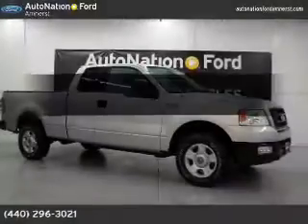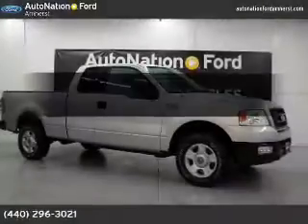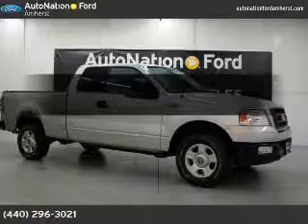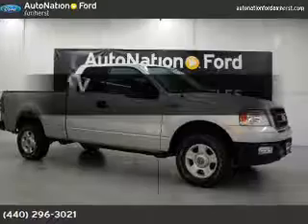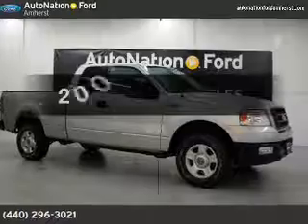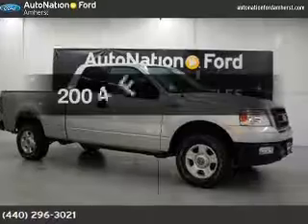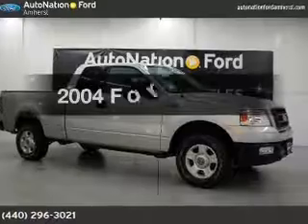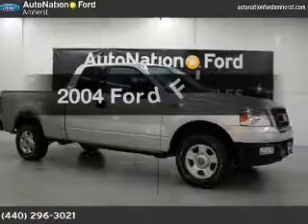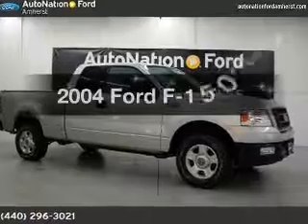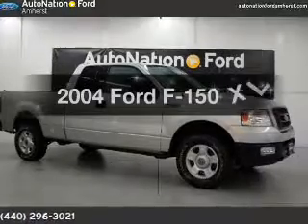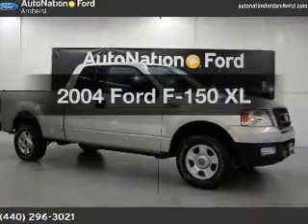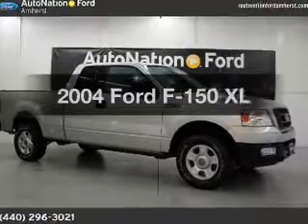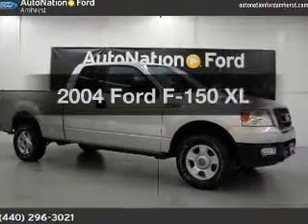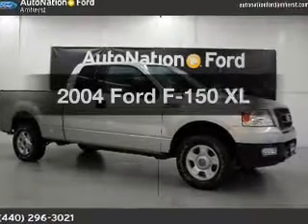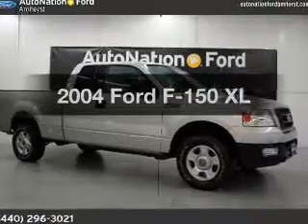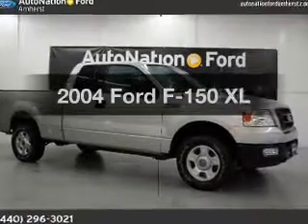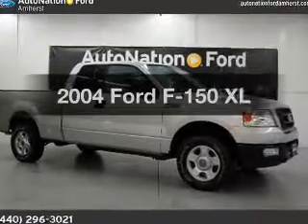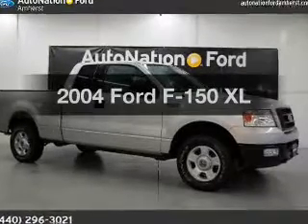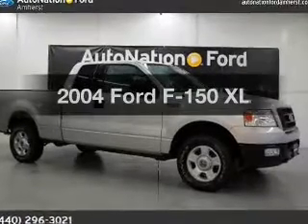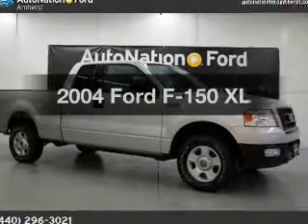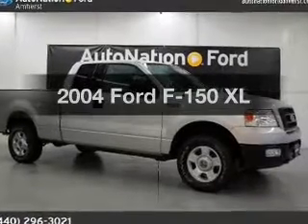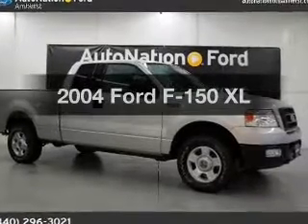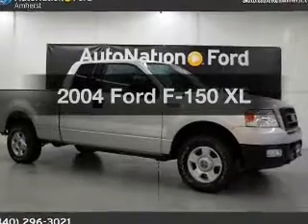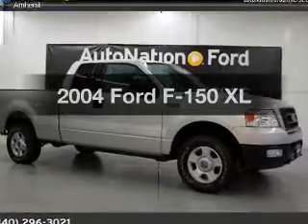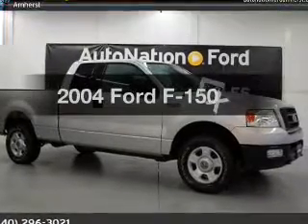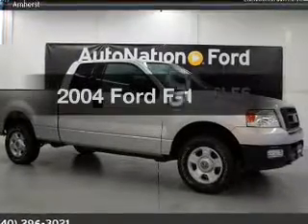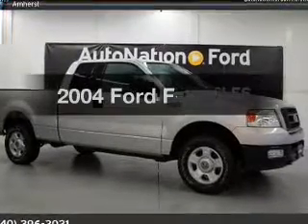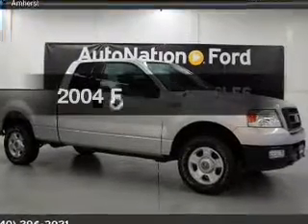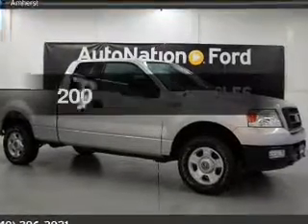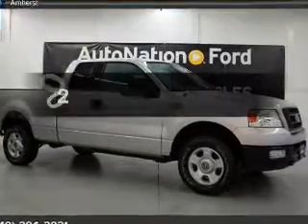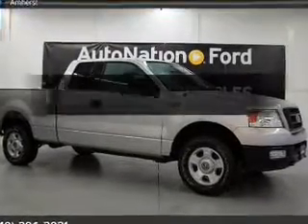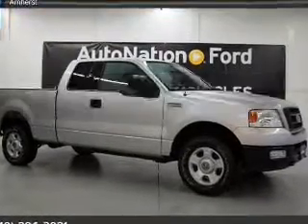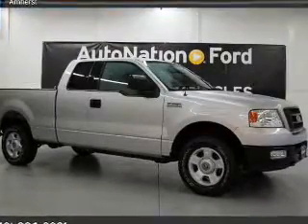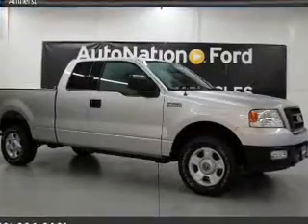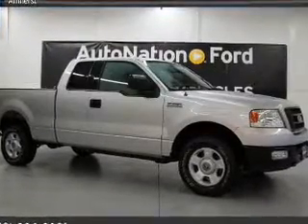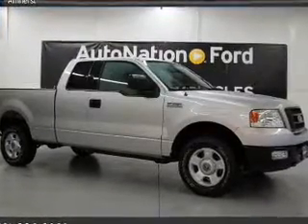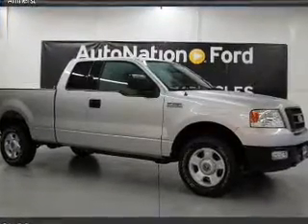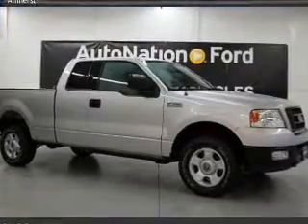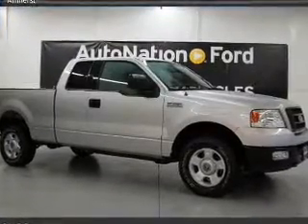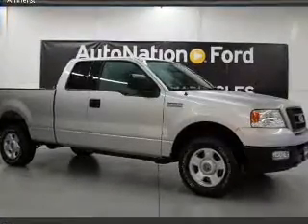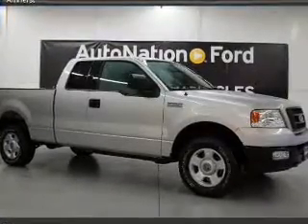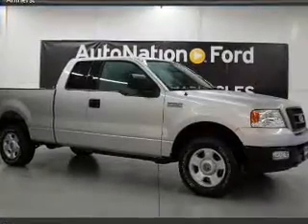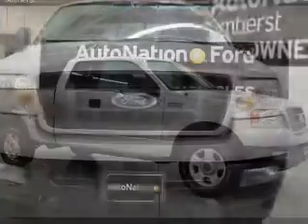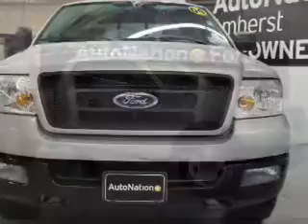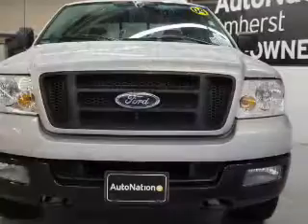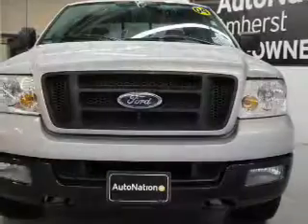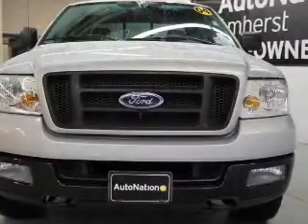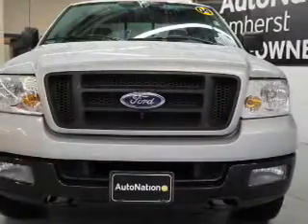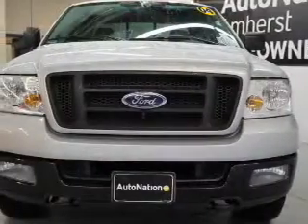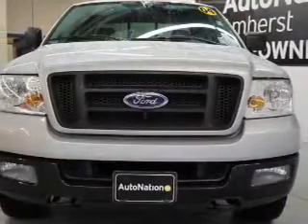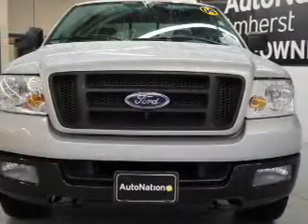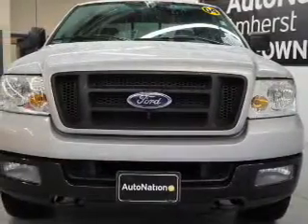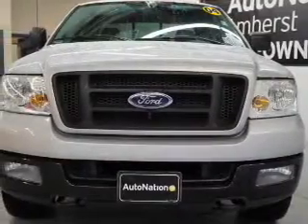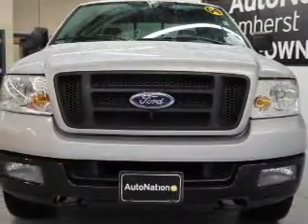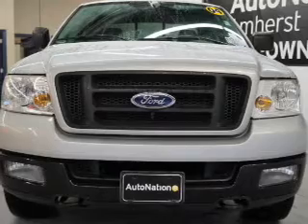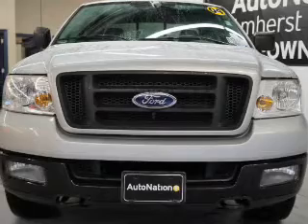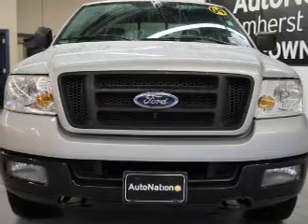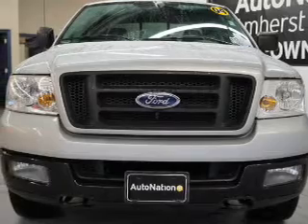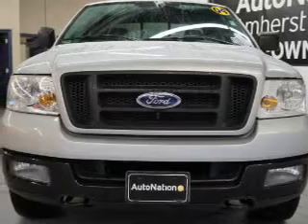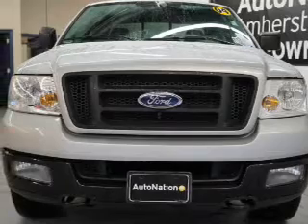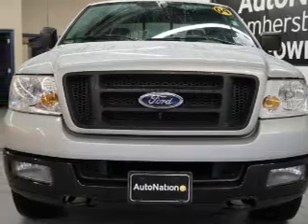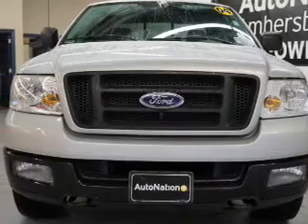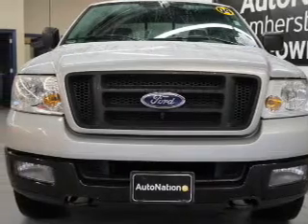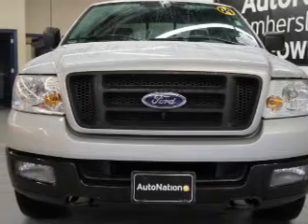Imagine yourself in this 2004 Ford F-150. This is the set of wheels you've been looking for.